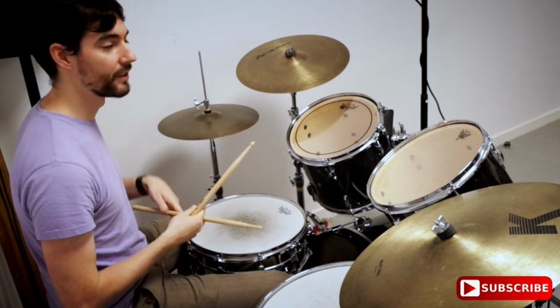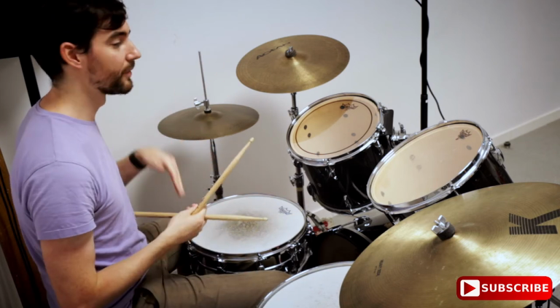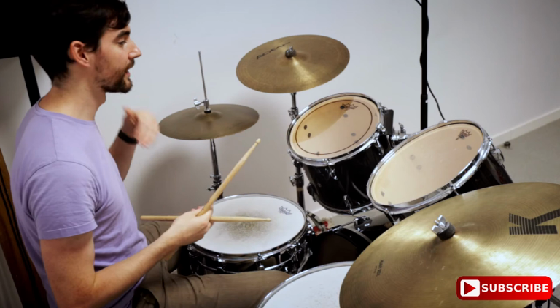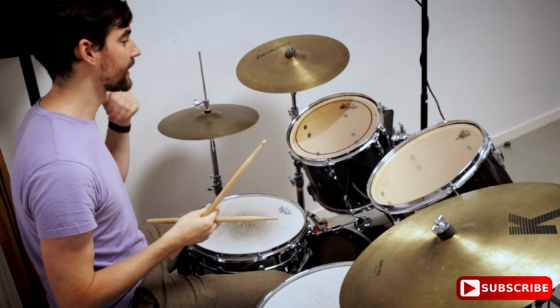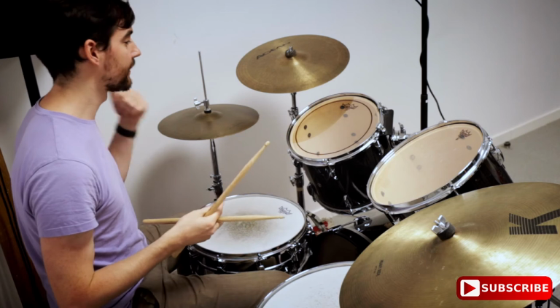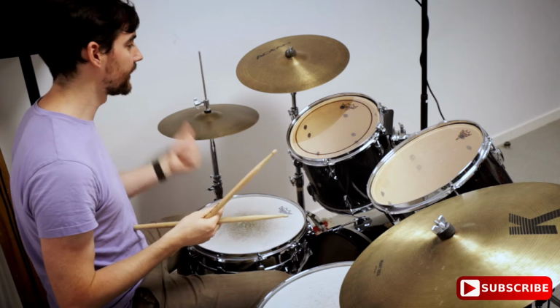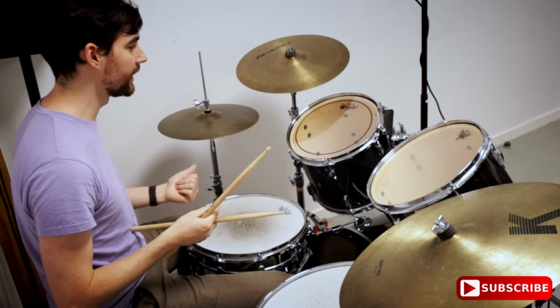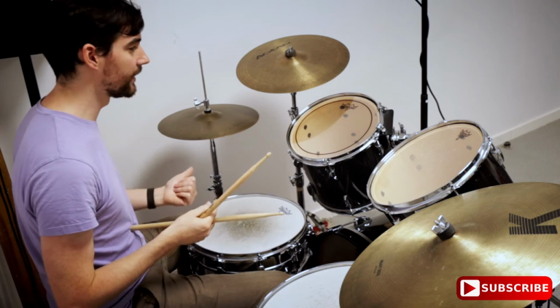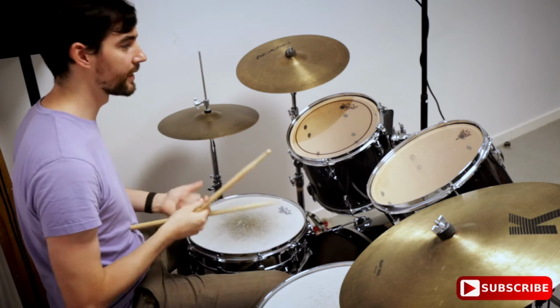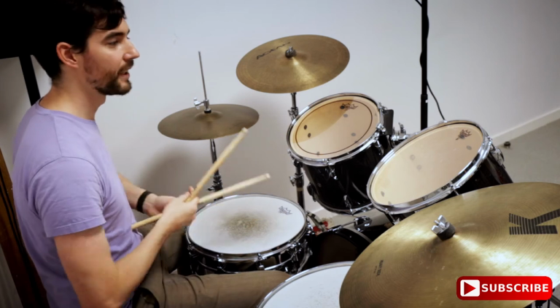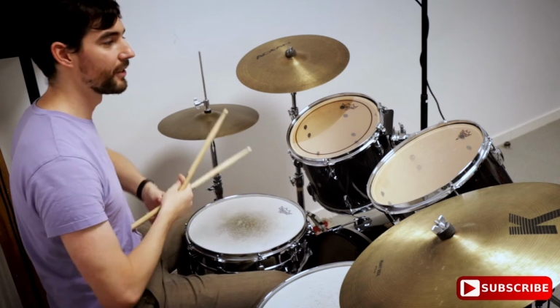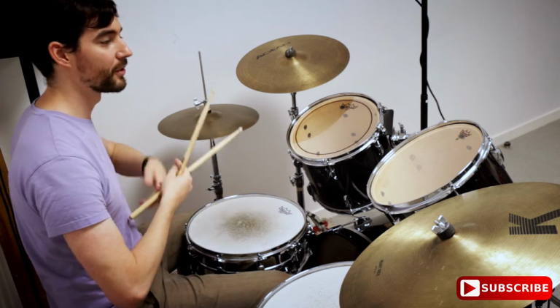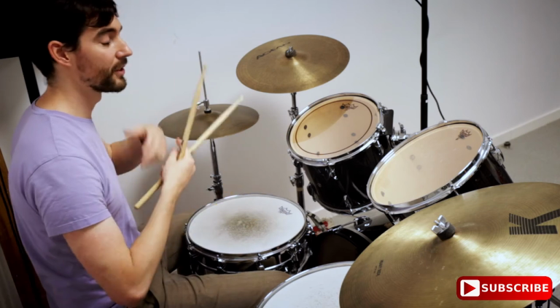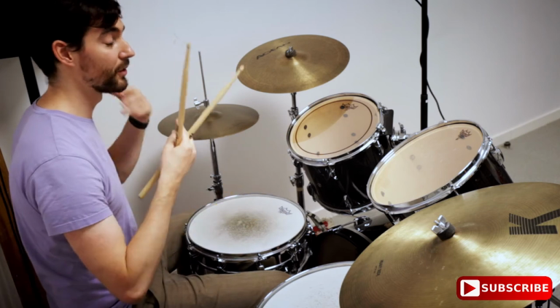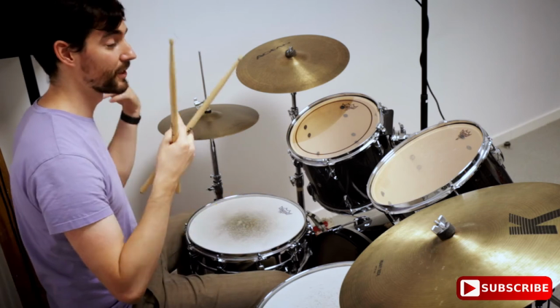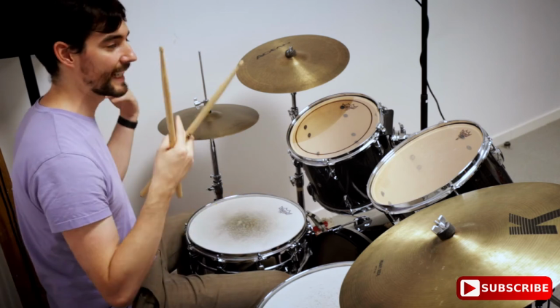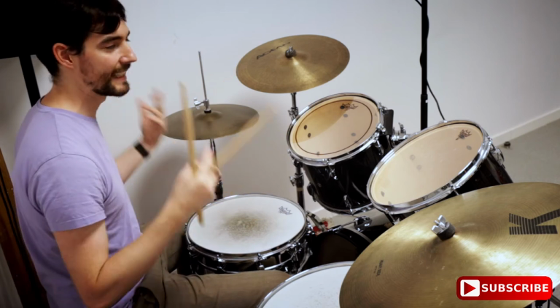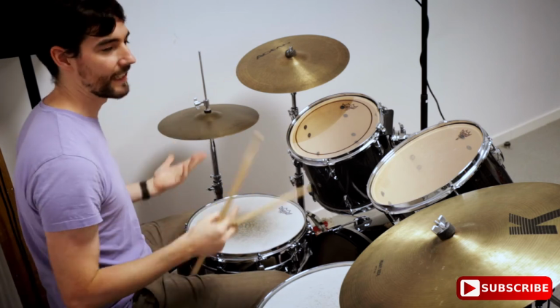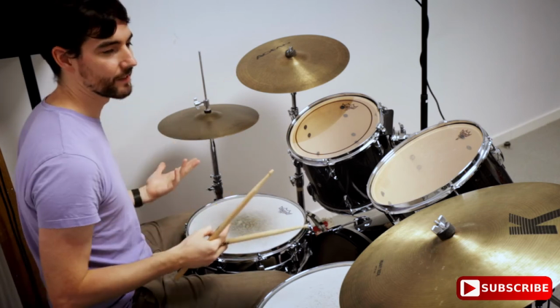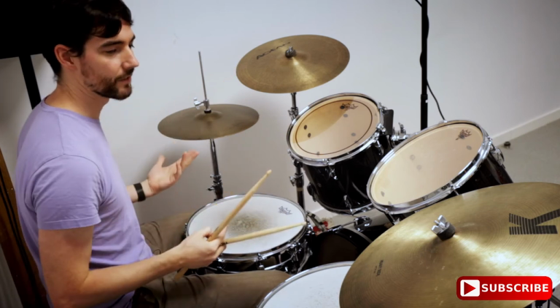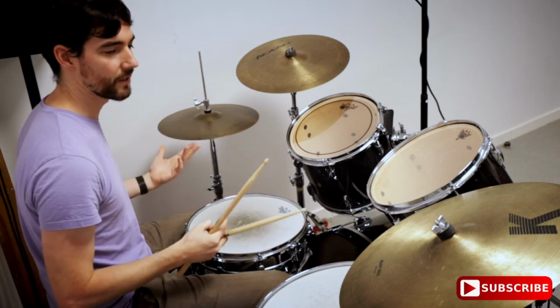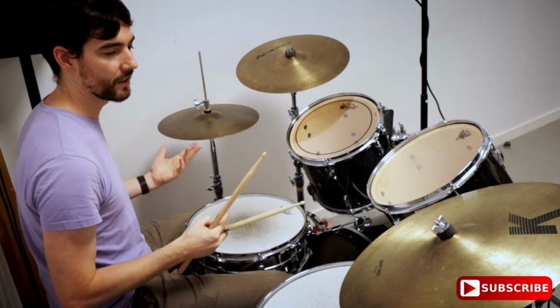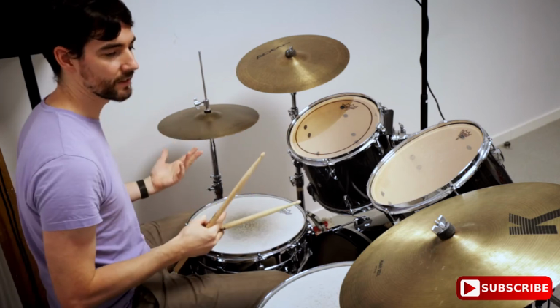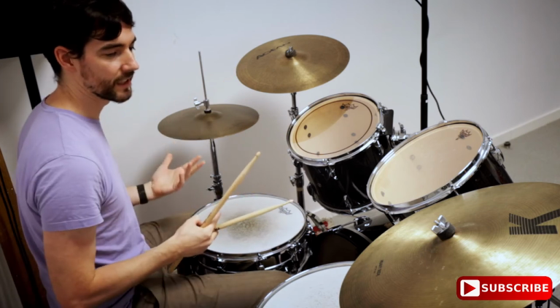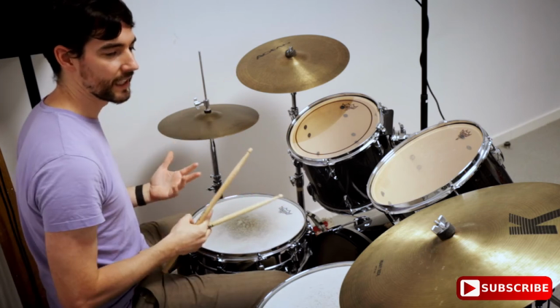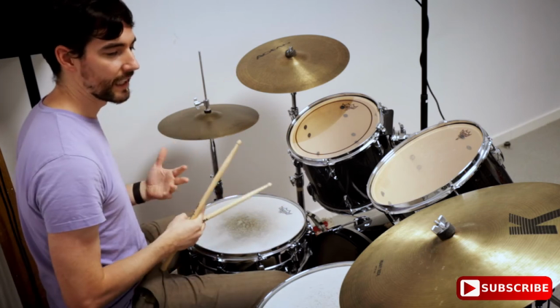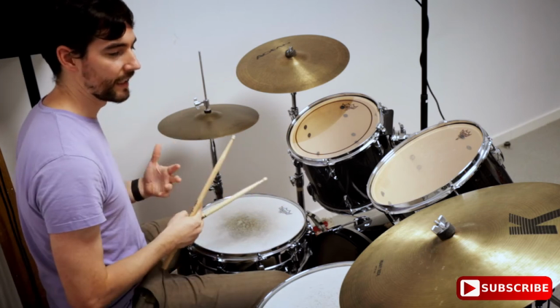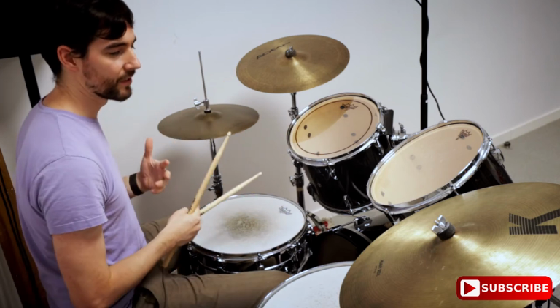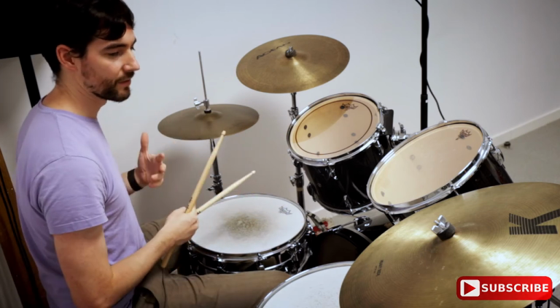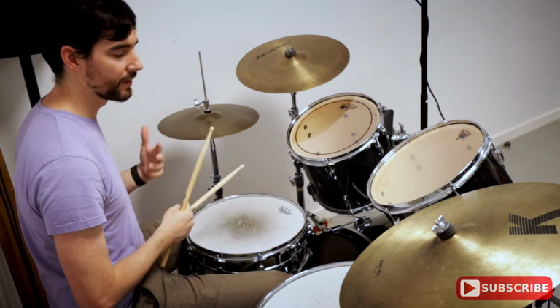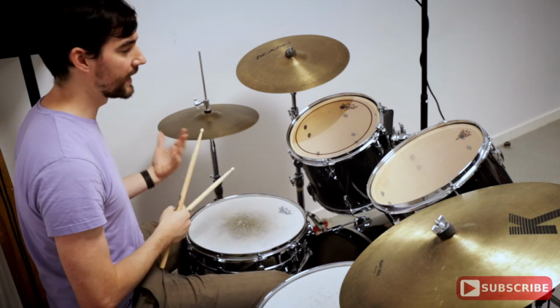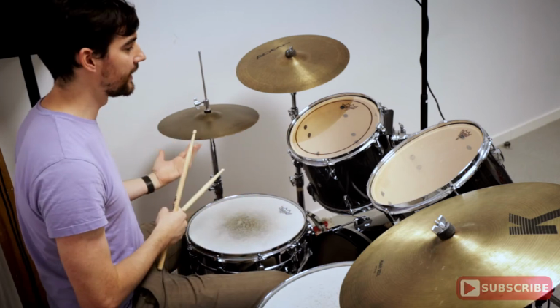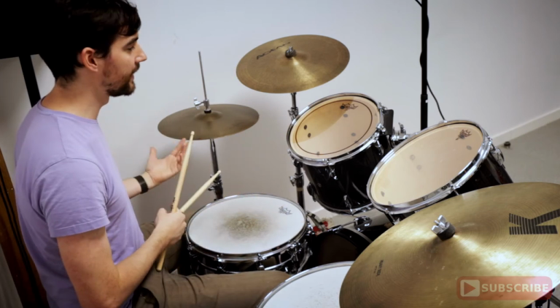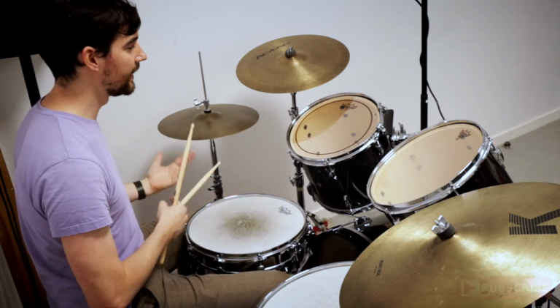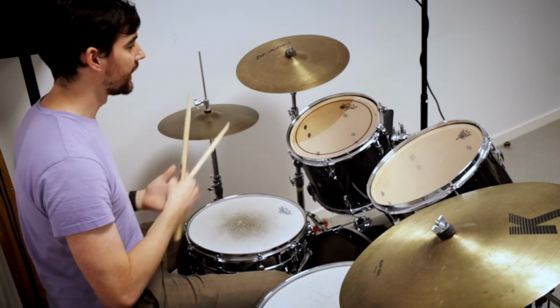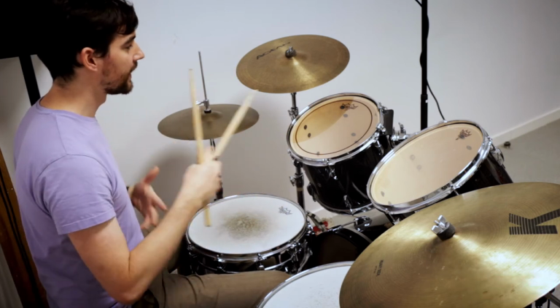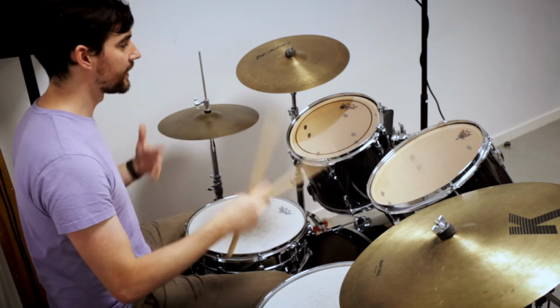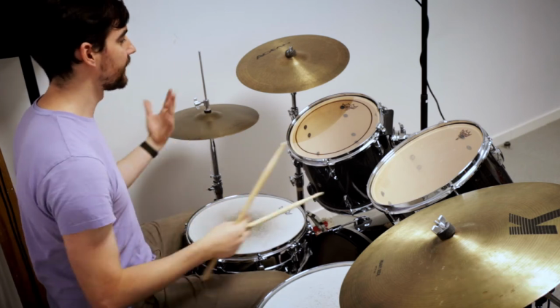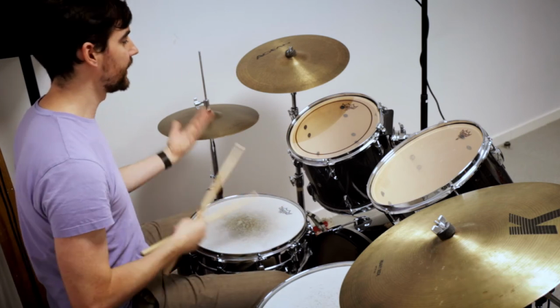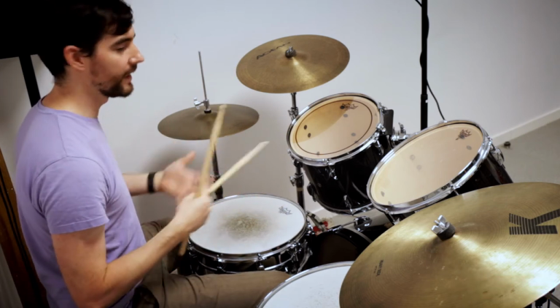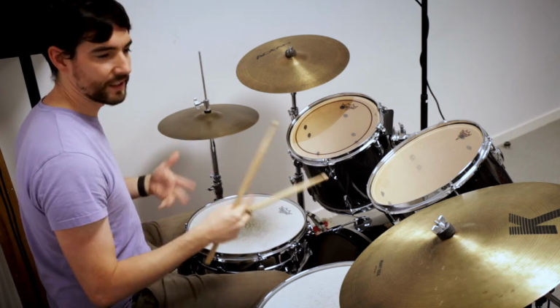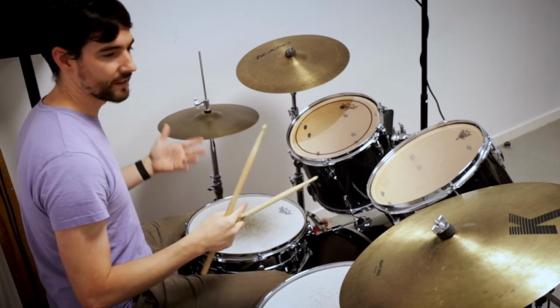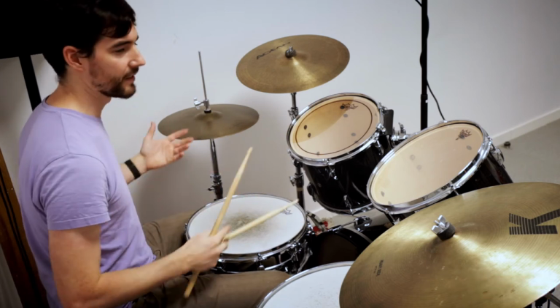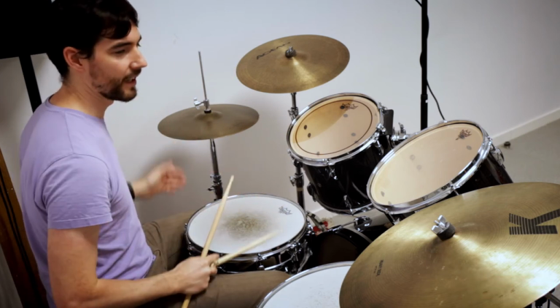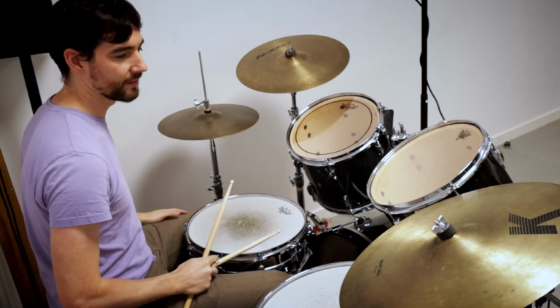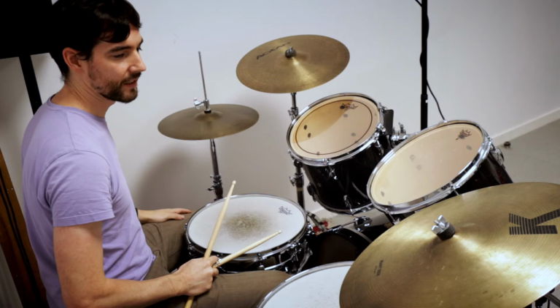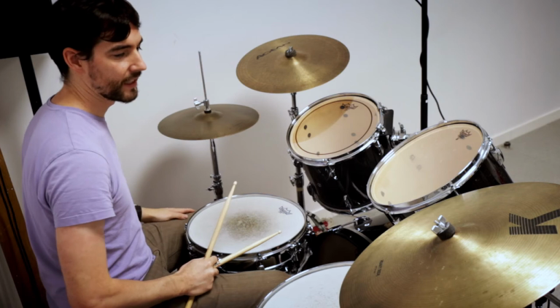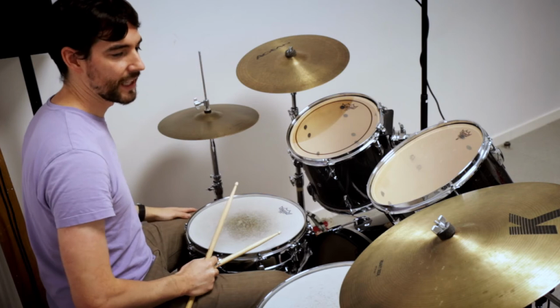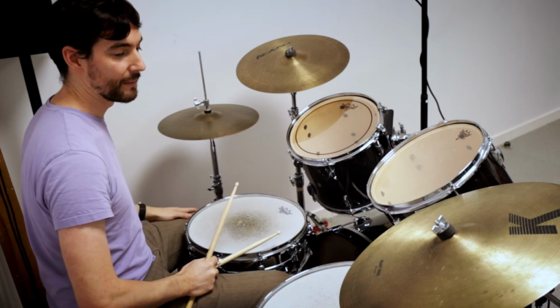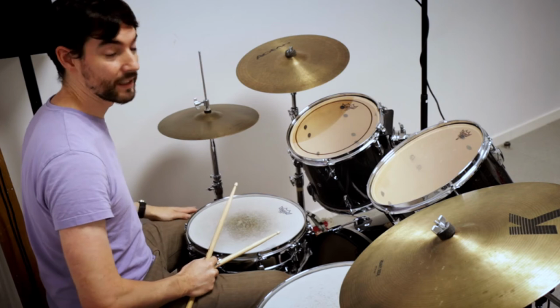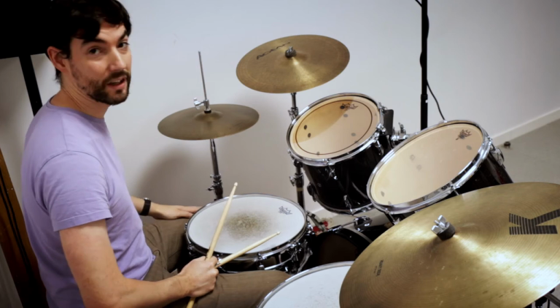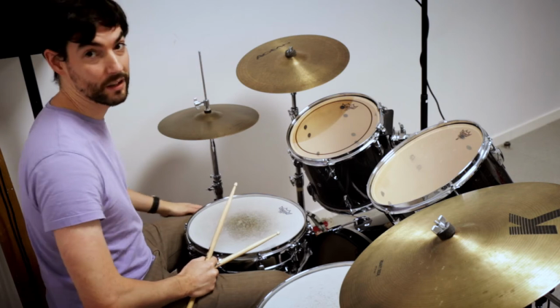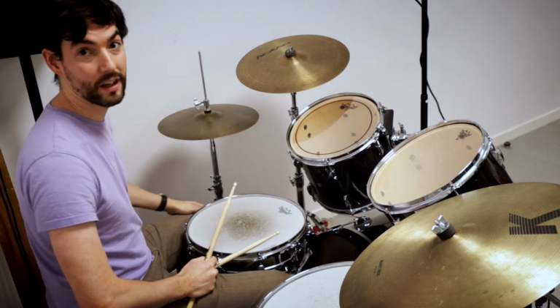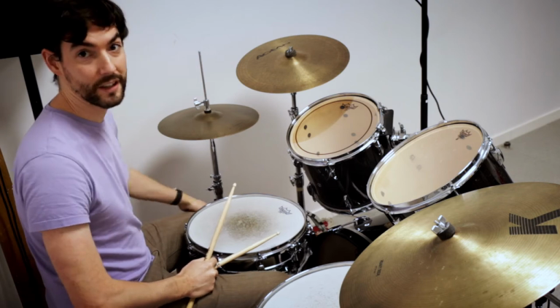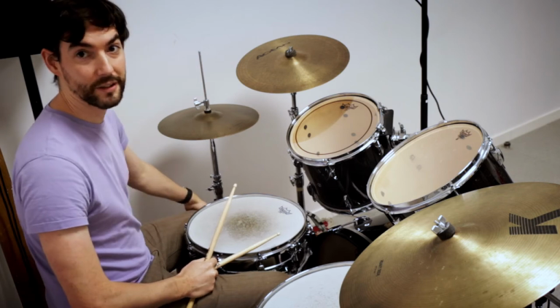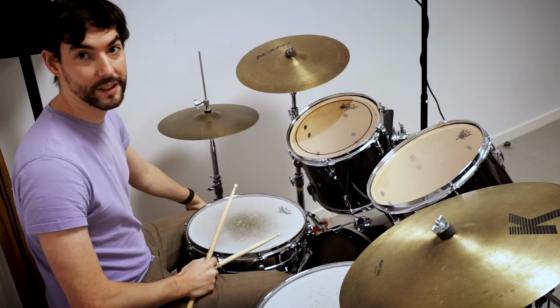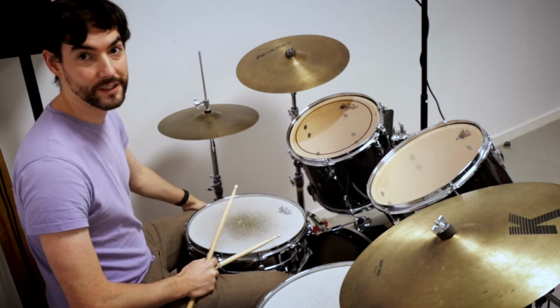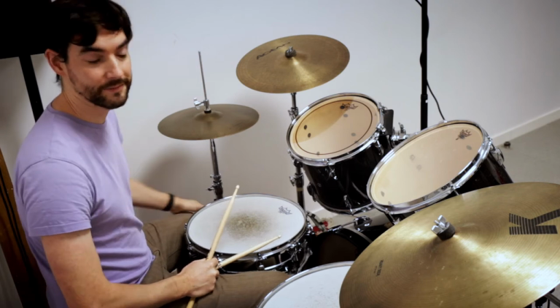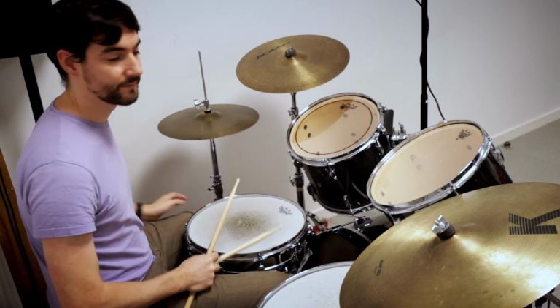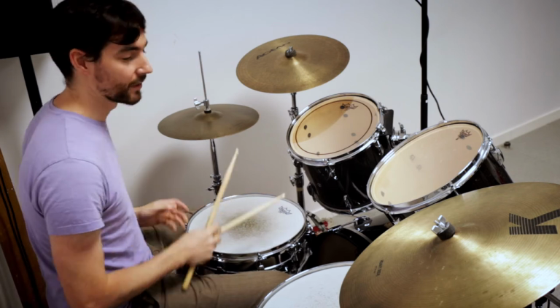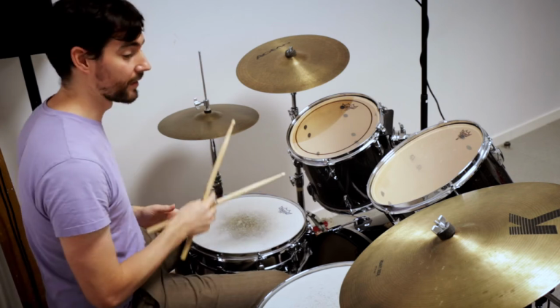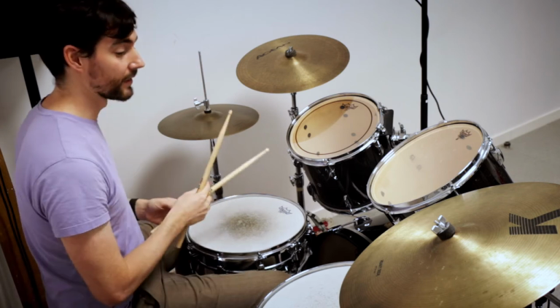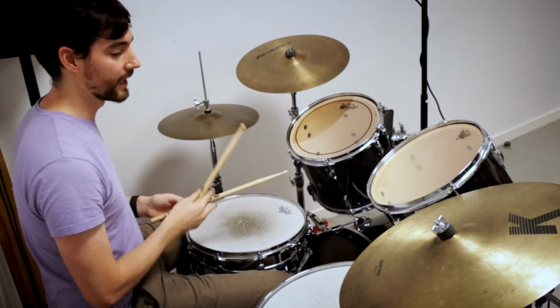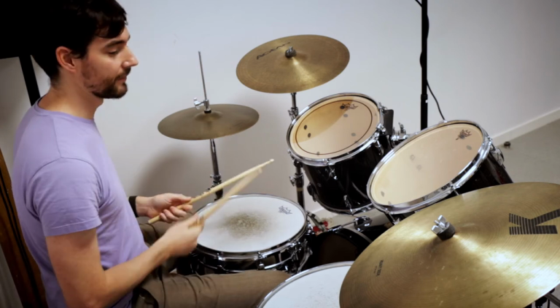You can use it as fills, you can use it at the ends of songs, and it's just really easy to fill in stuff and make a lot of noise. So here it is again.